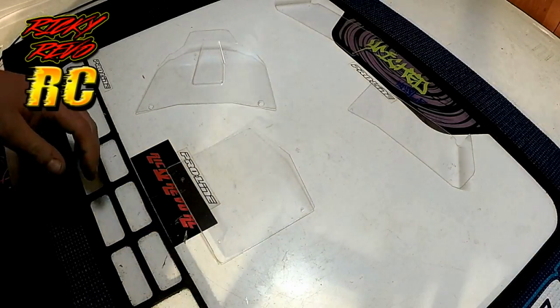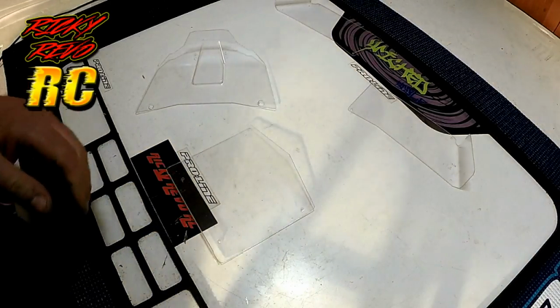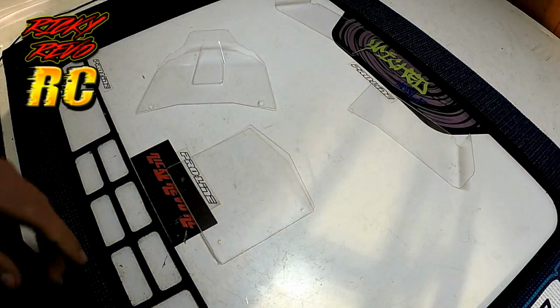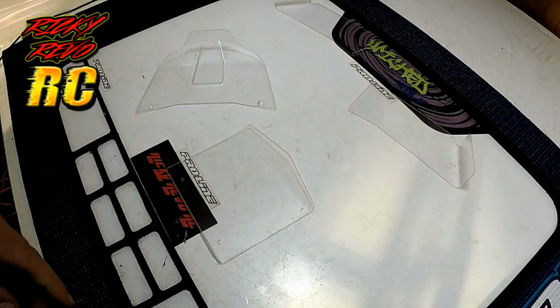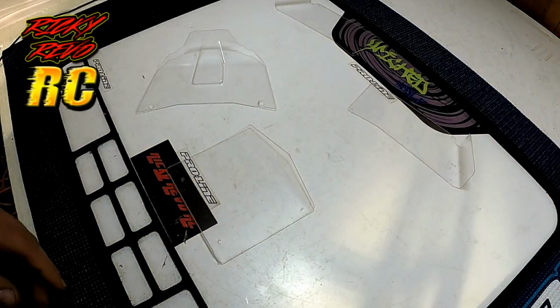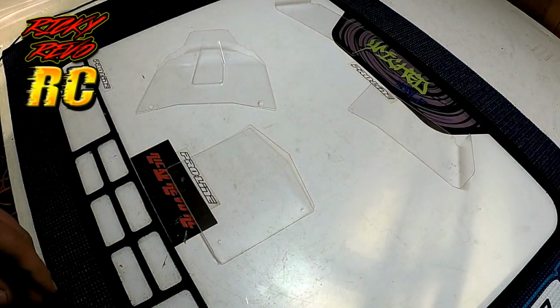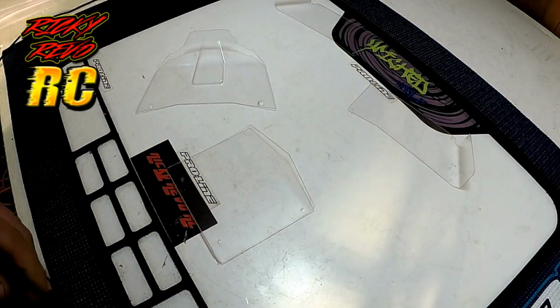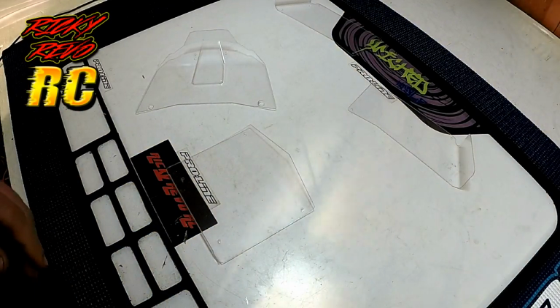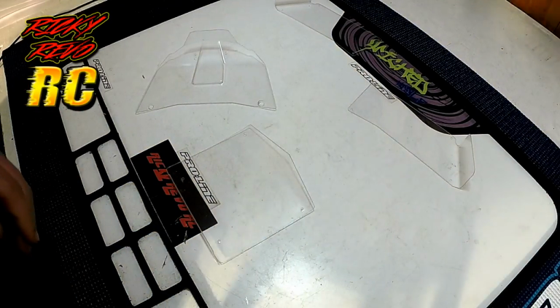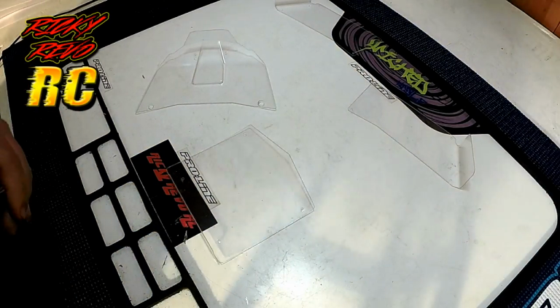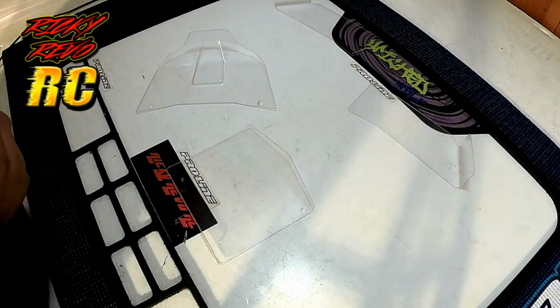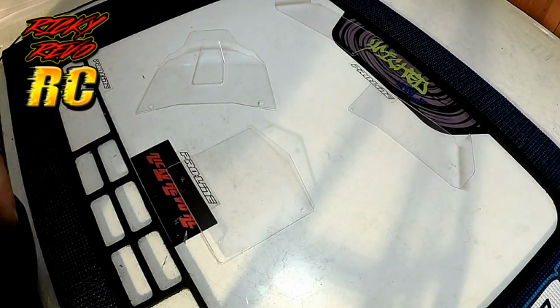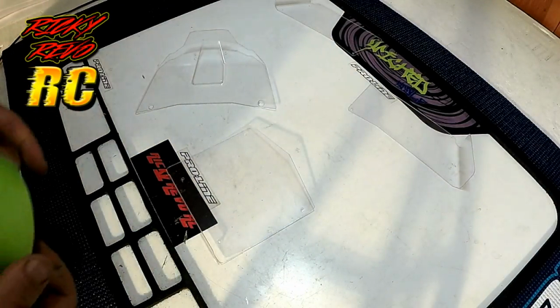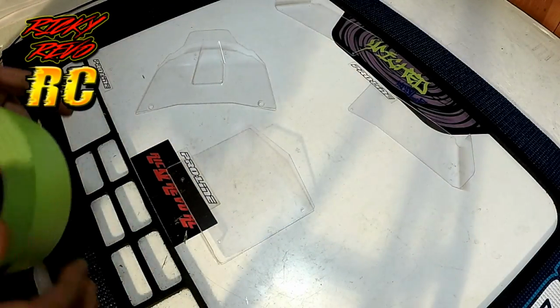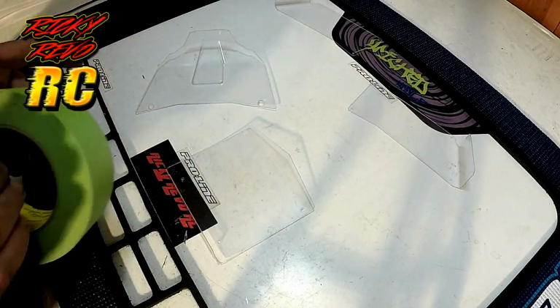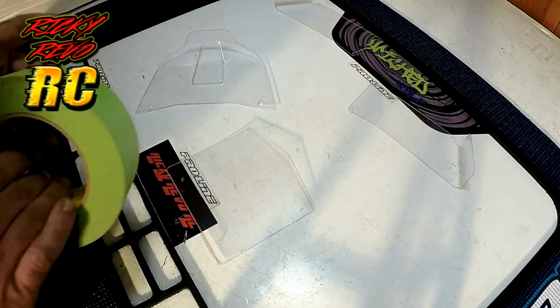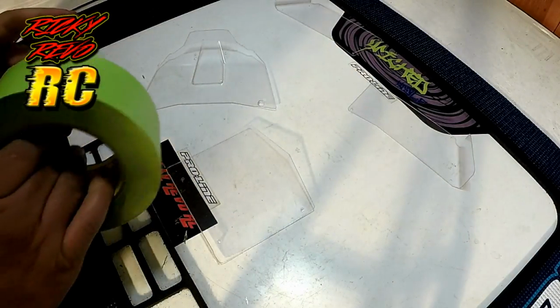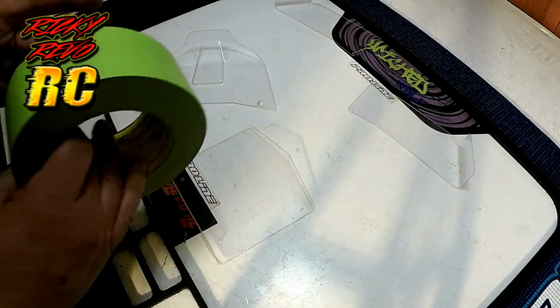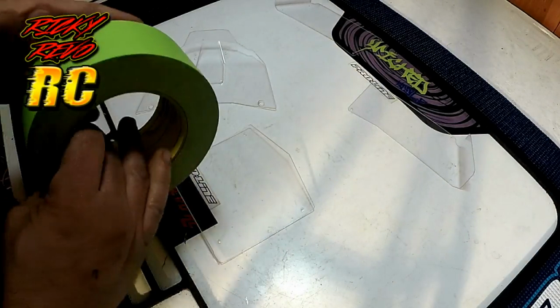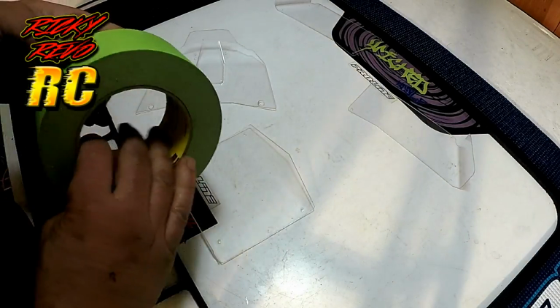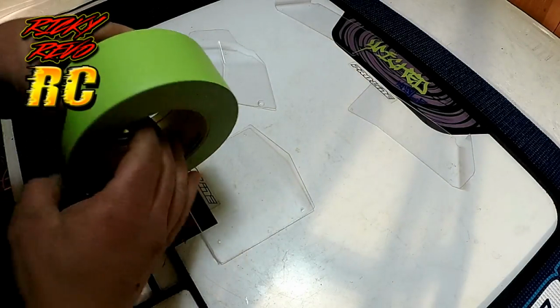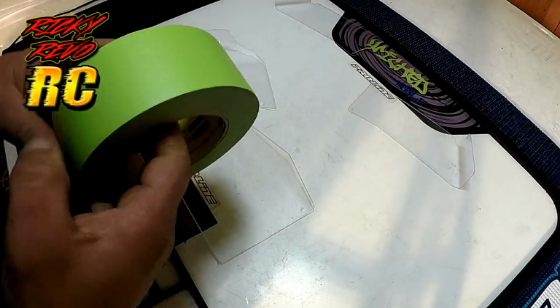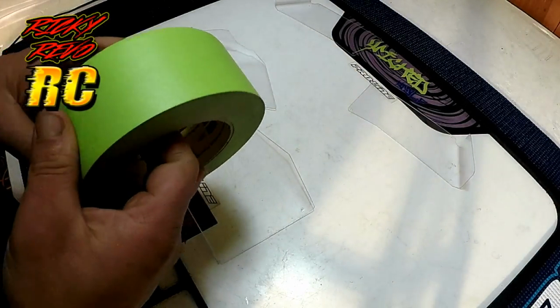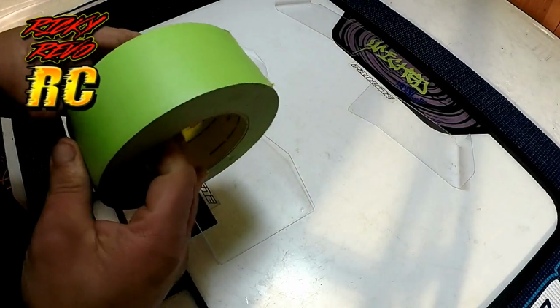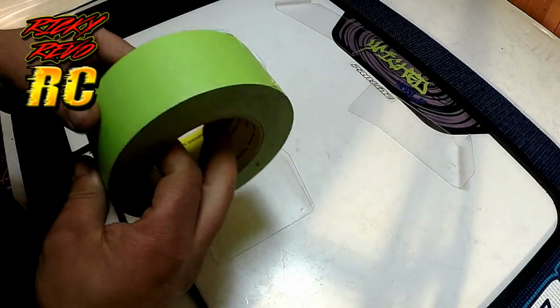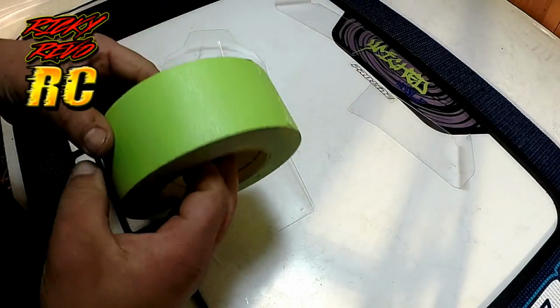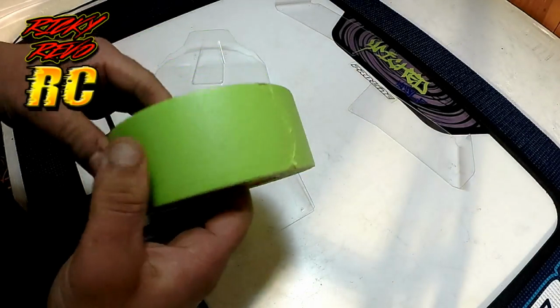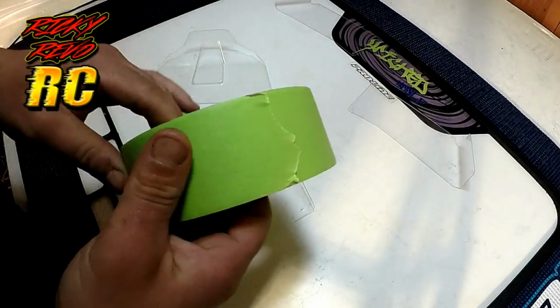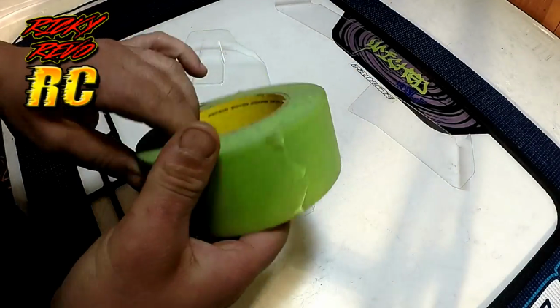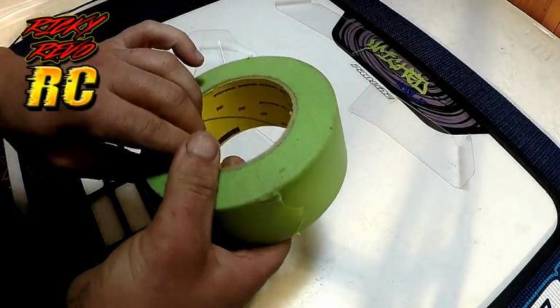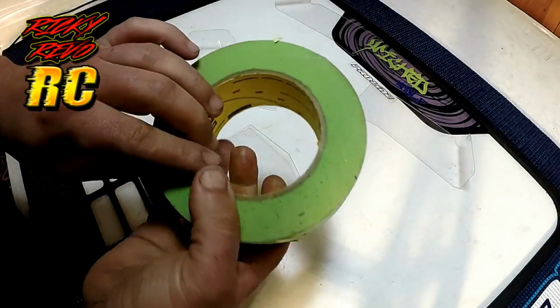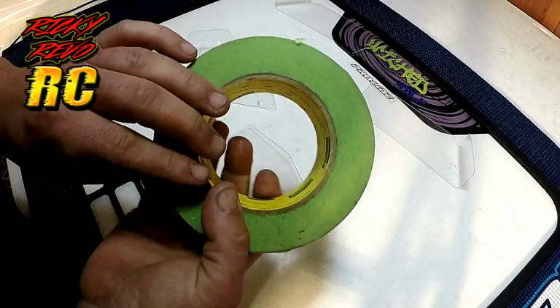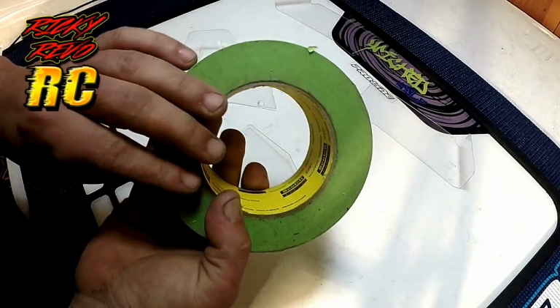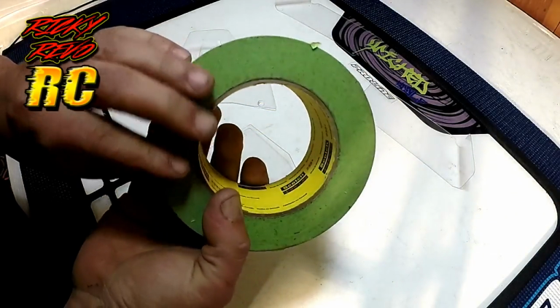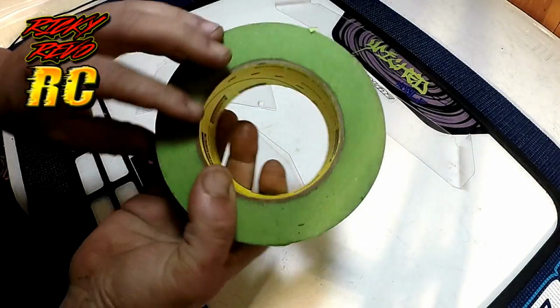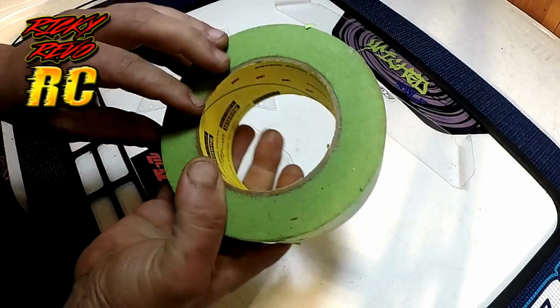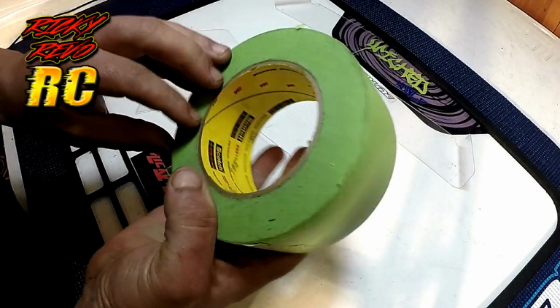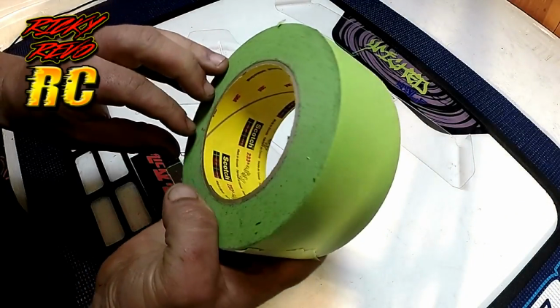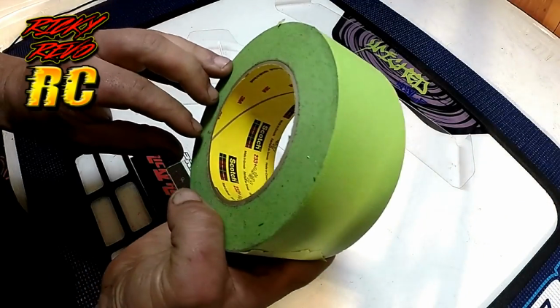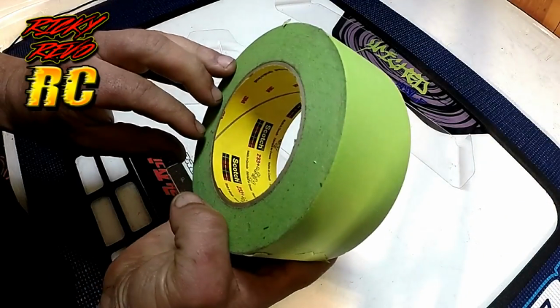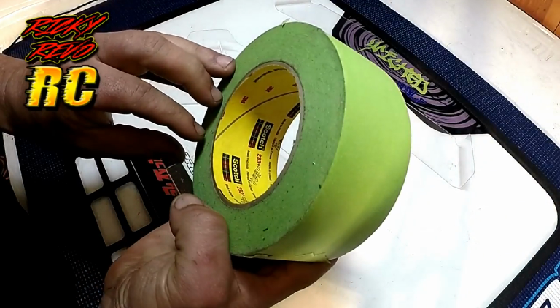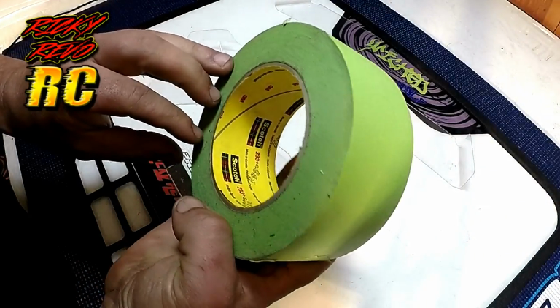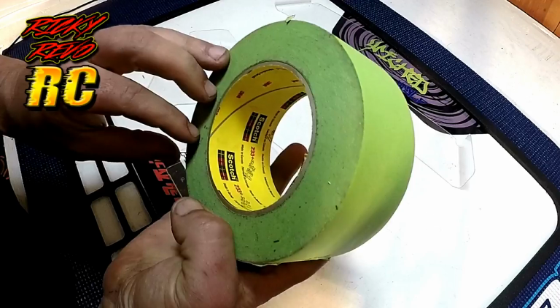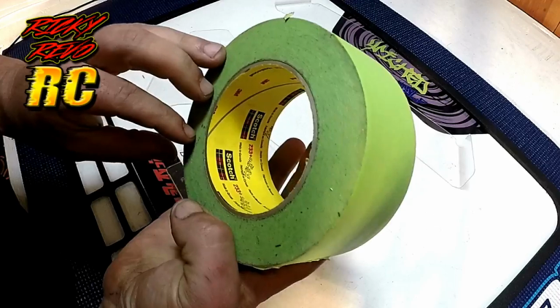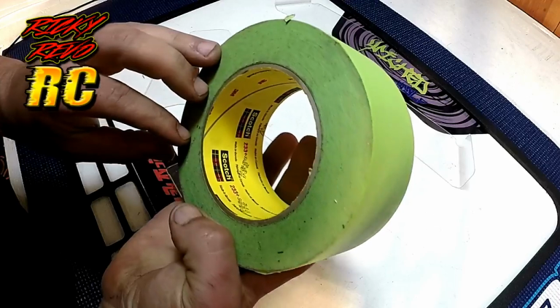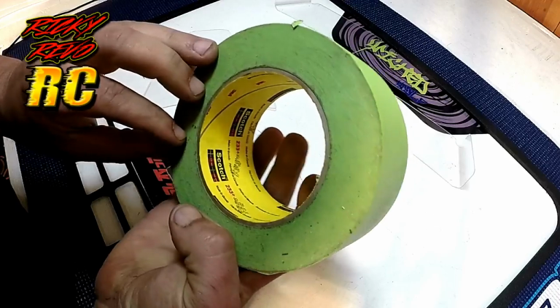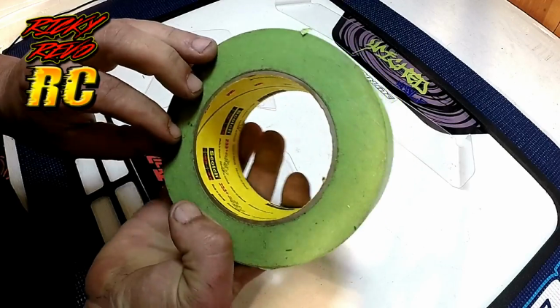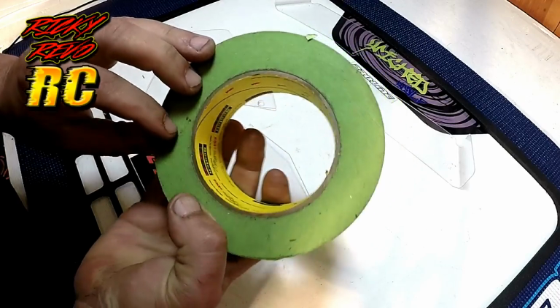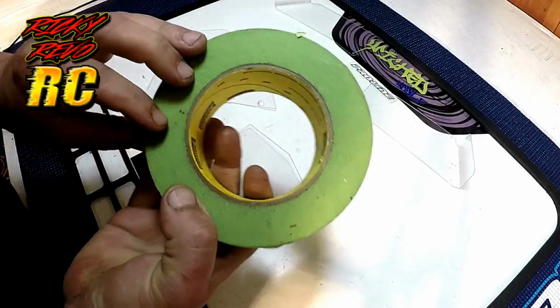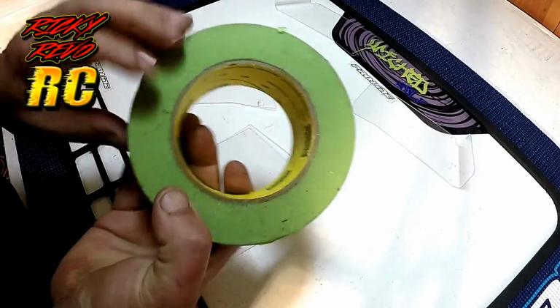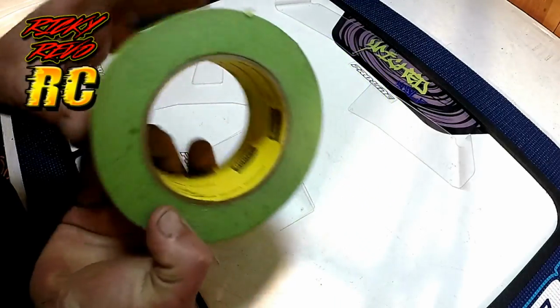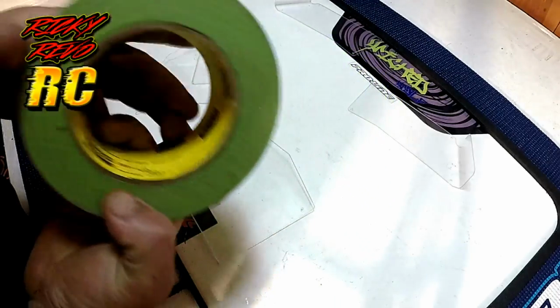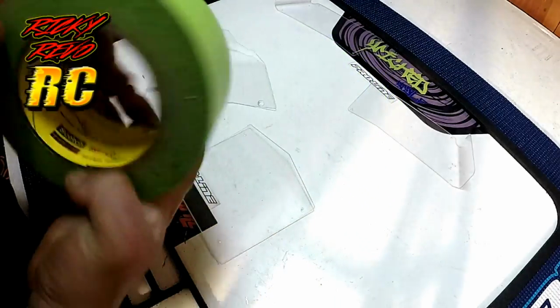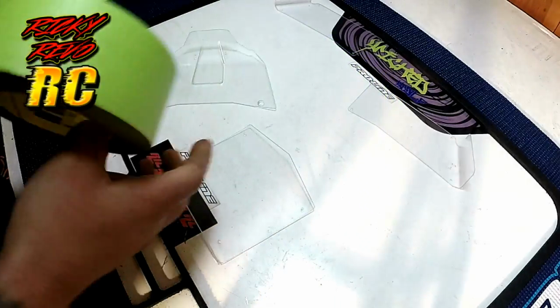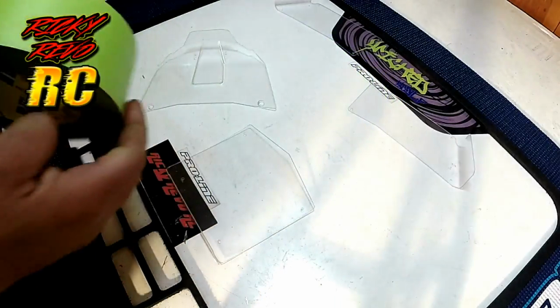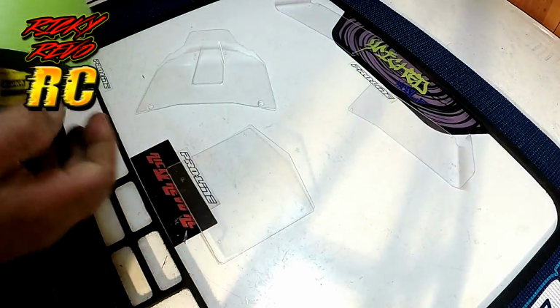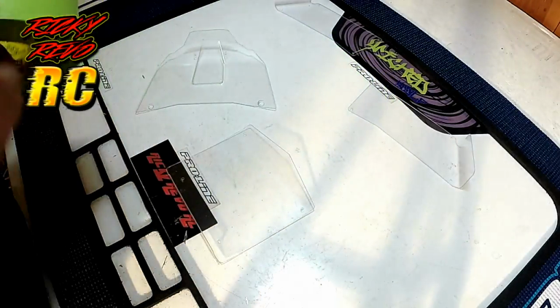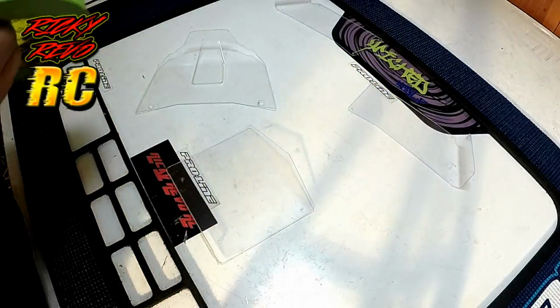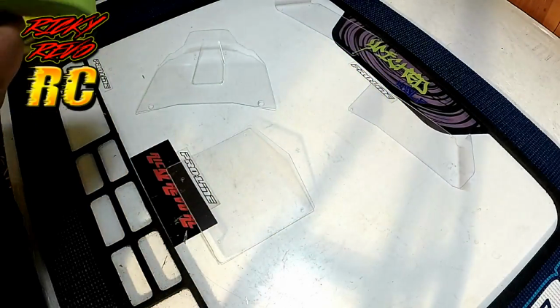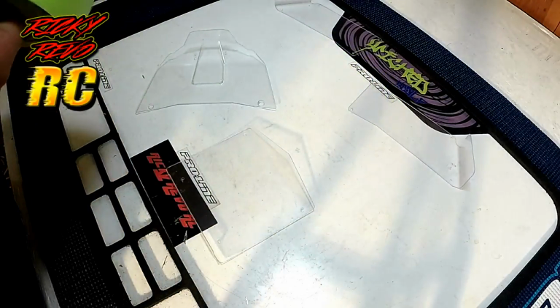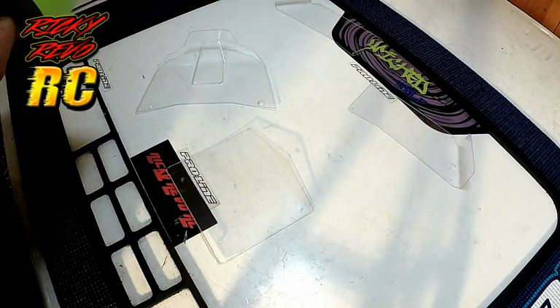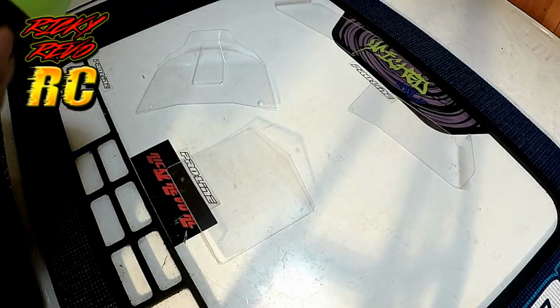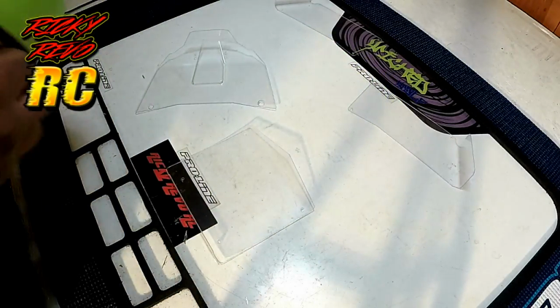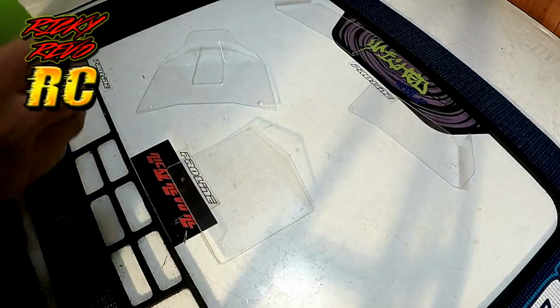The very first thing you want to do is clean your panels. I've already cleaned my panels here and I'm going to go ahead and lay down some masking tape.